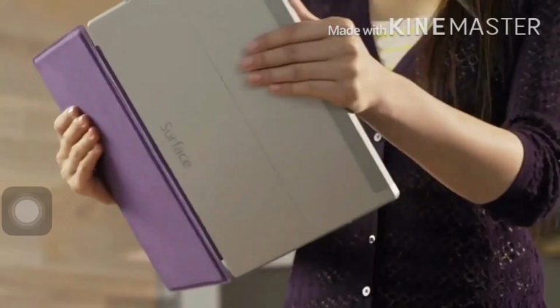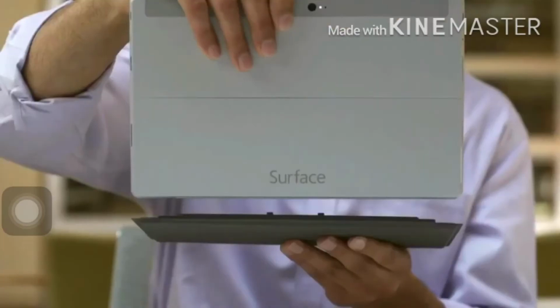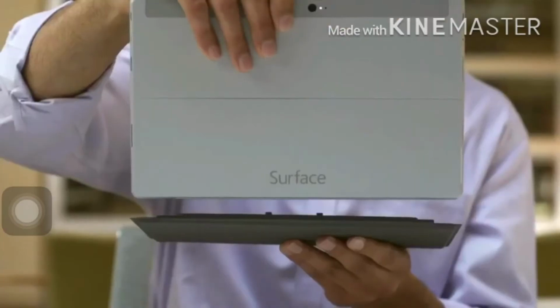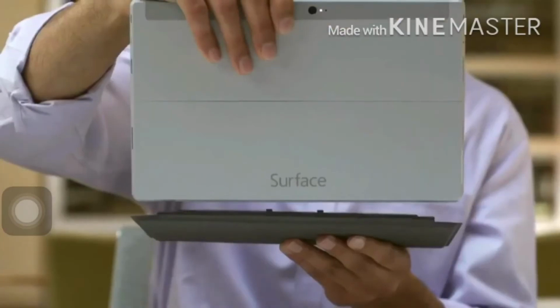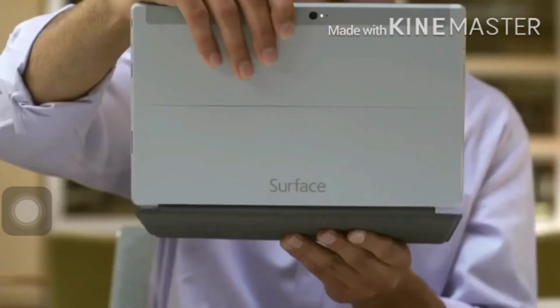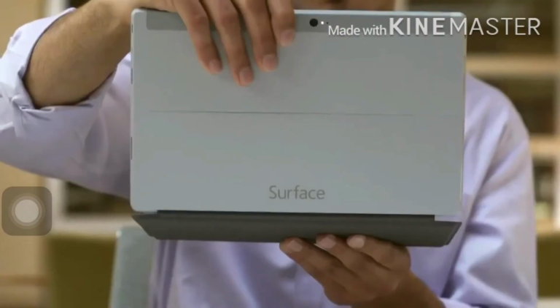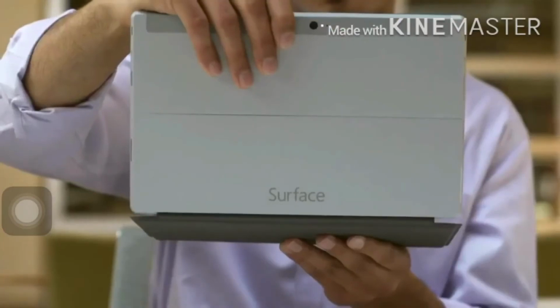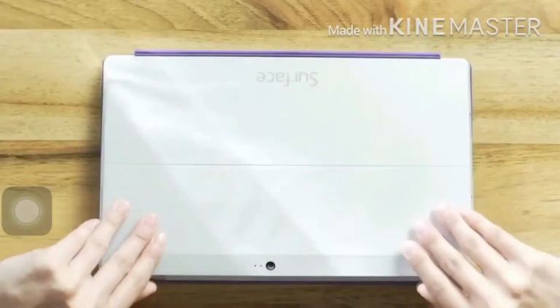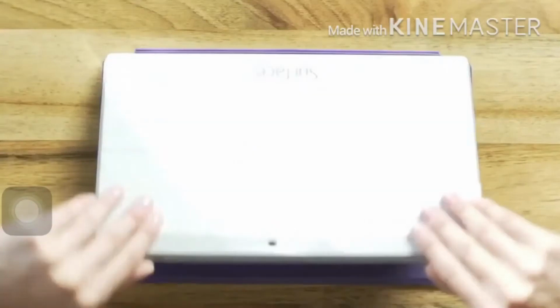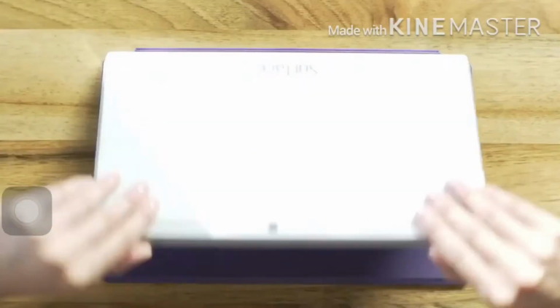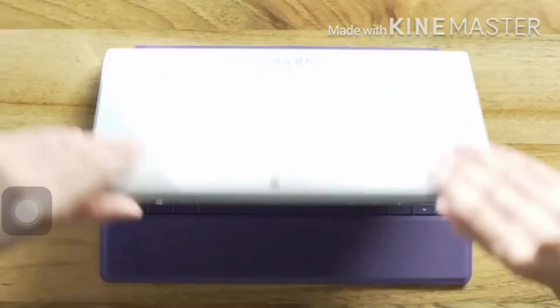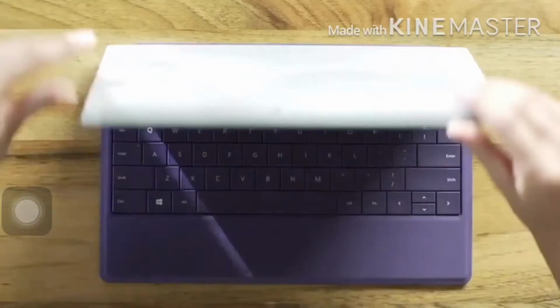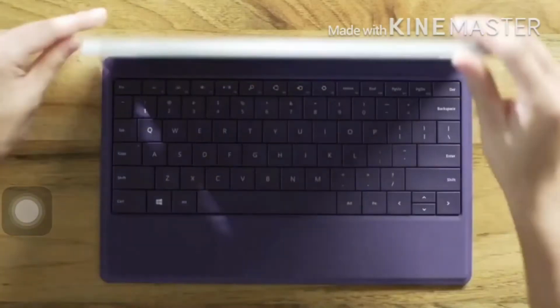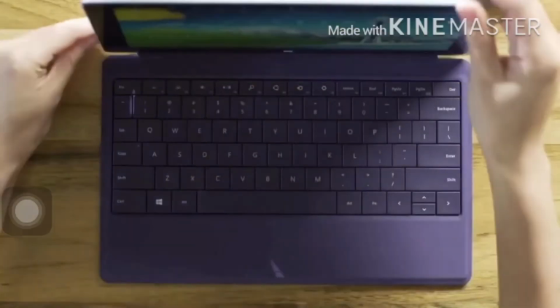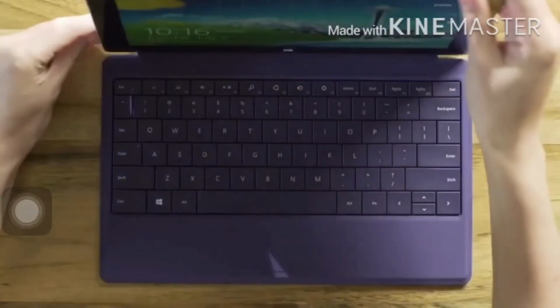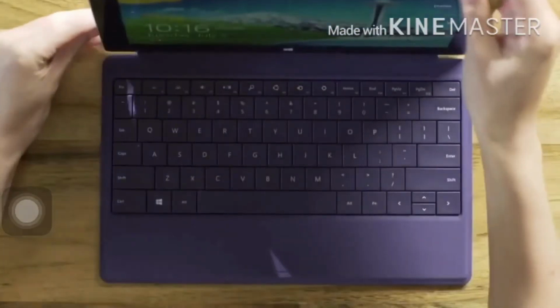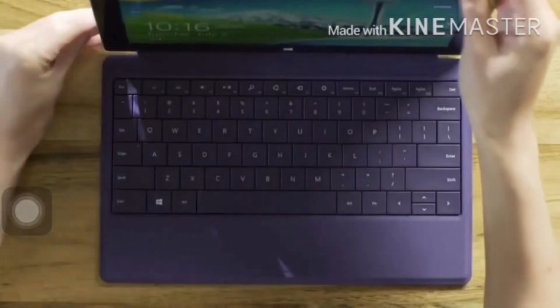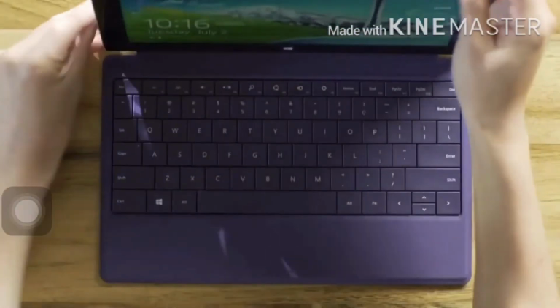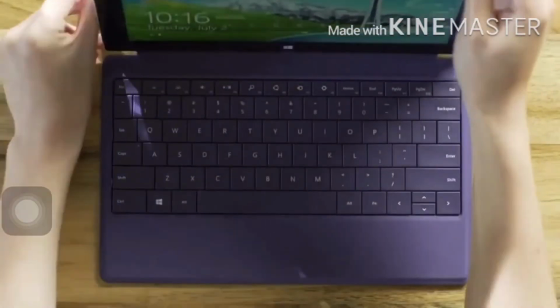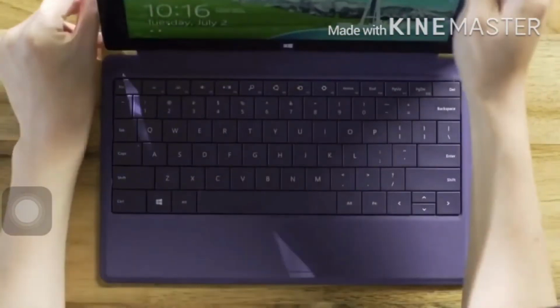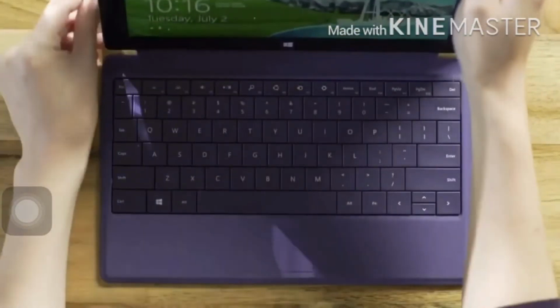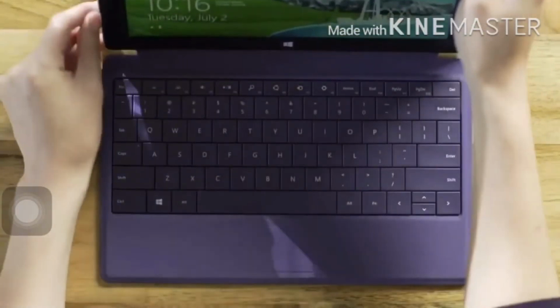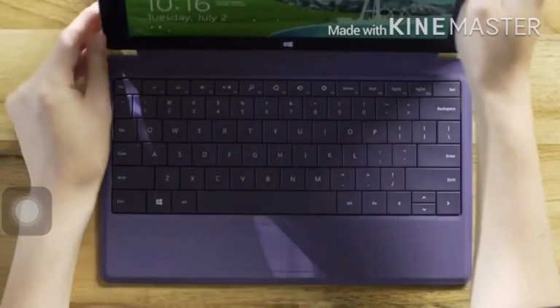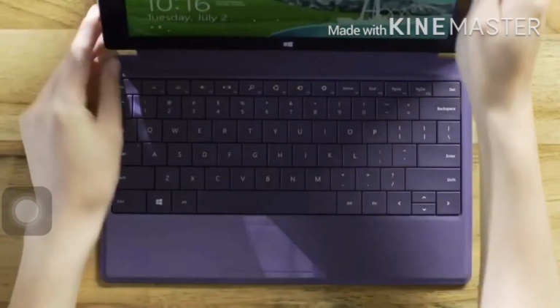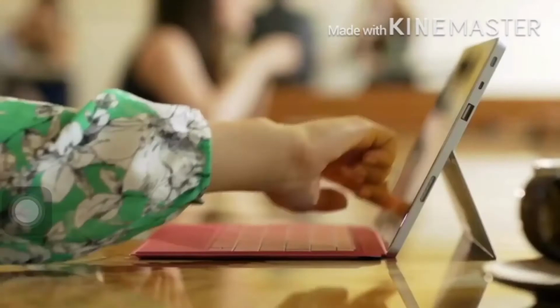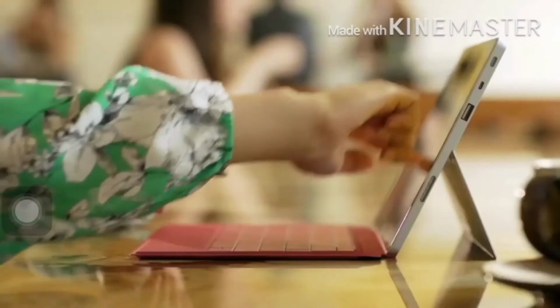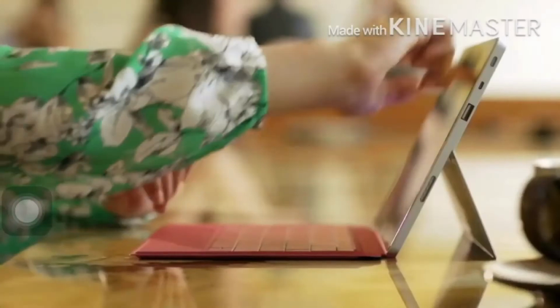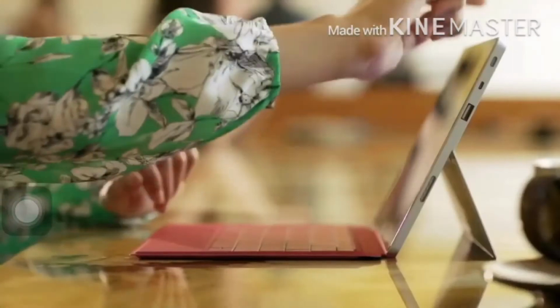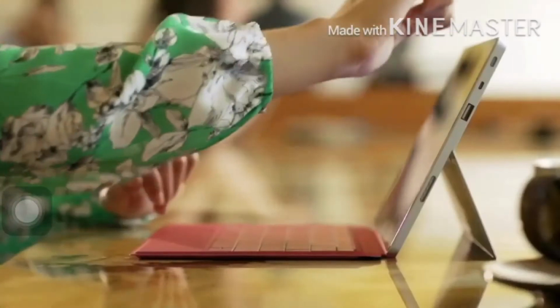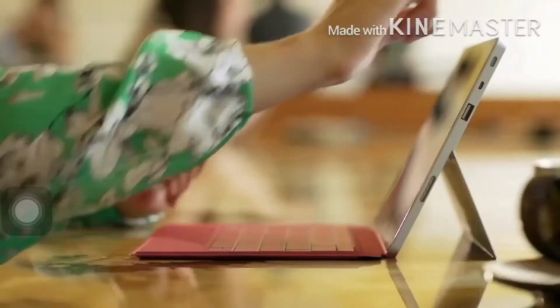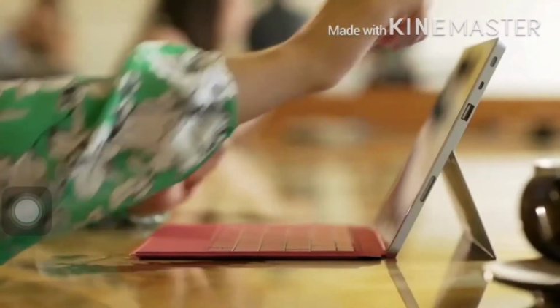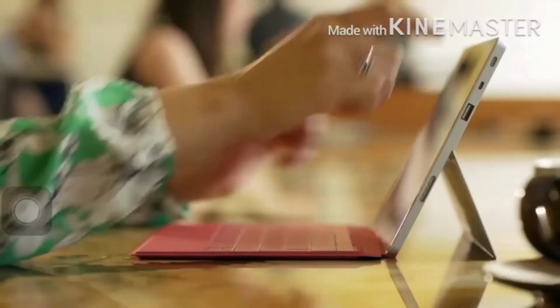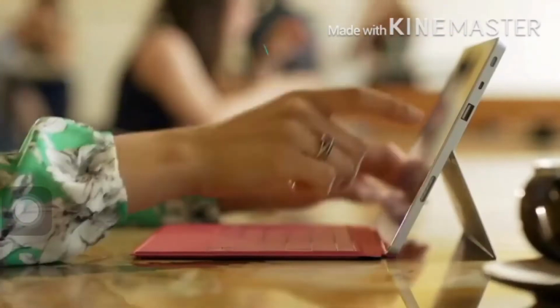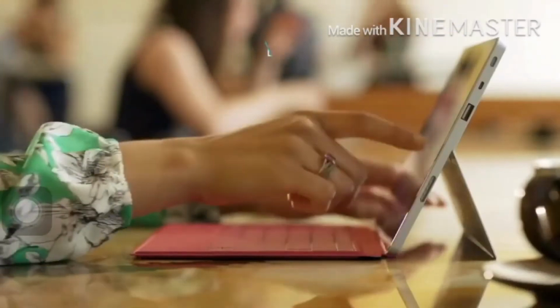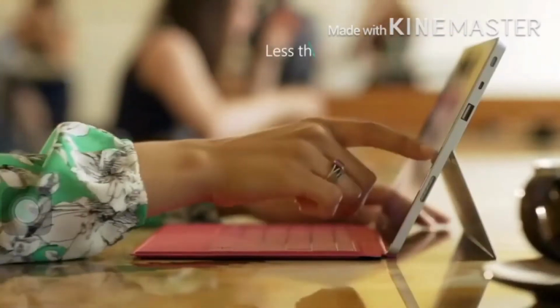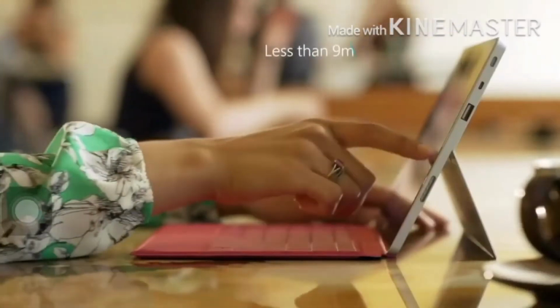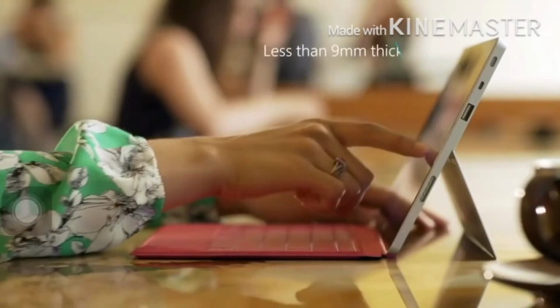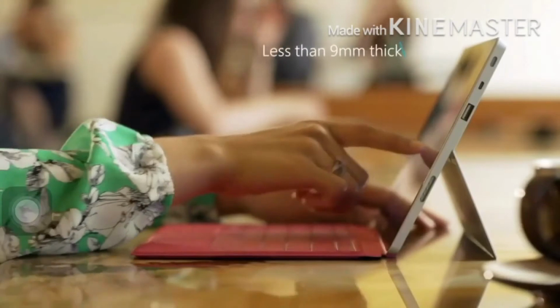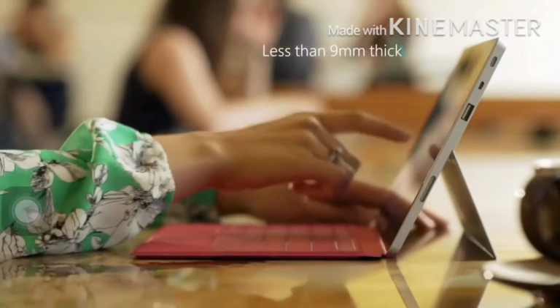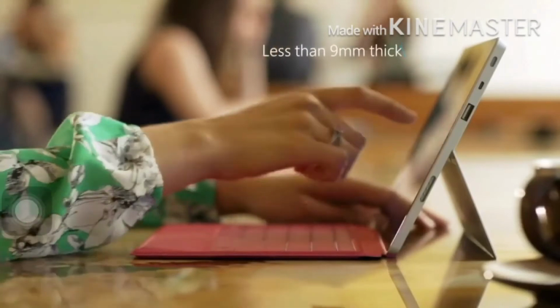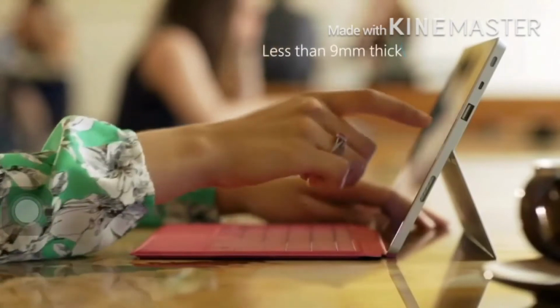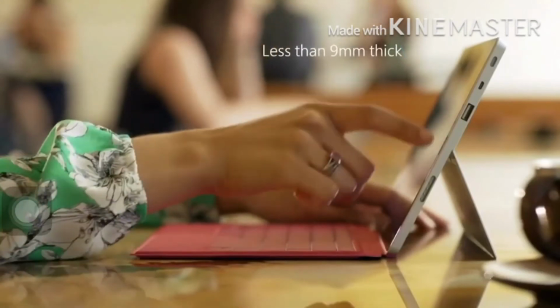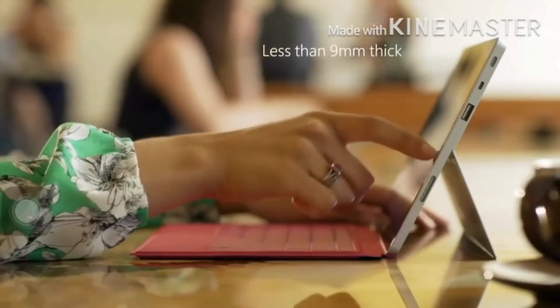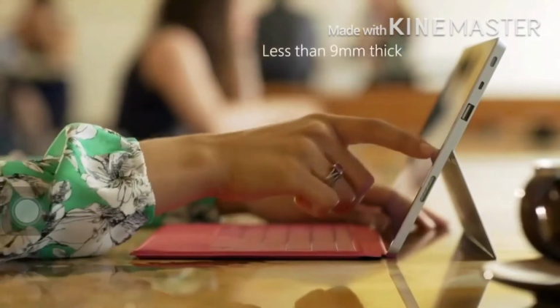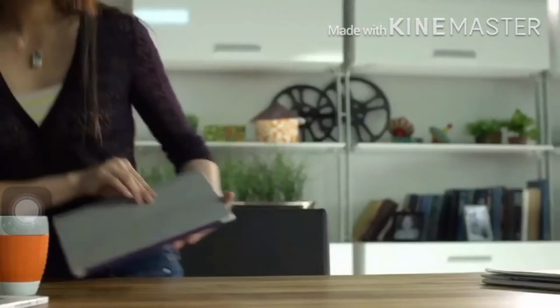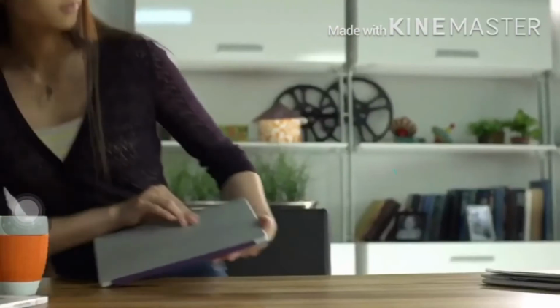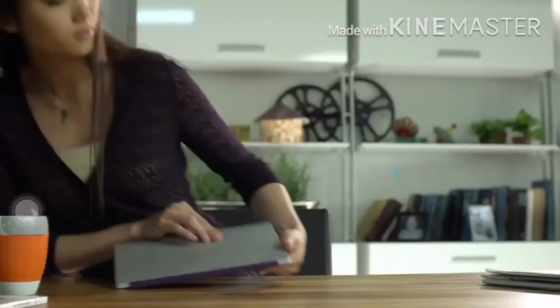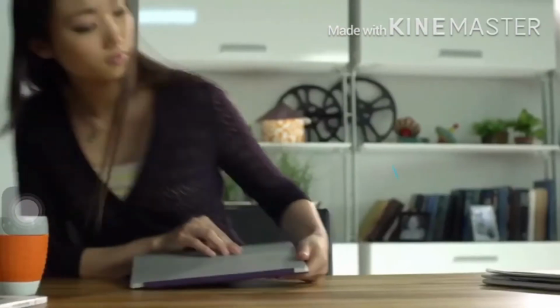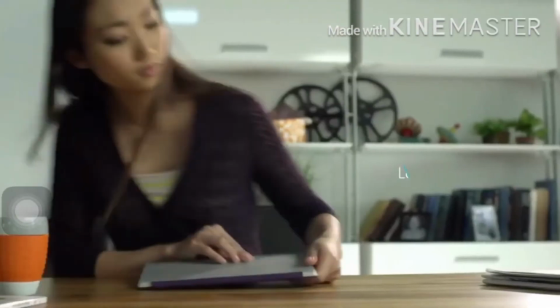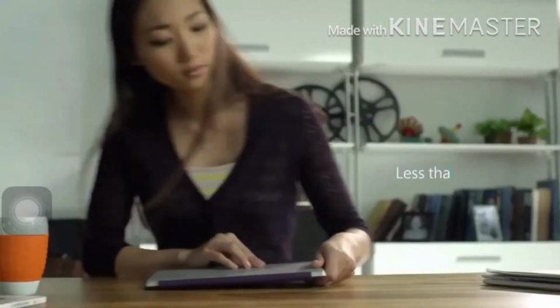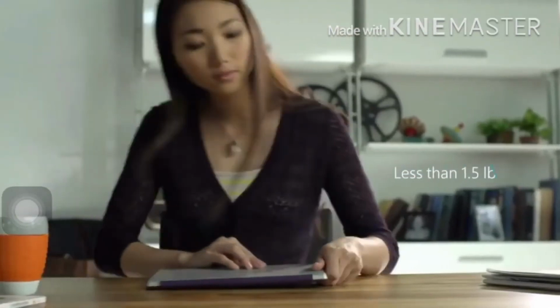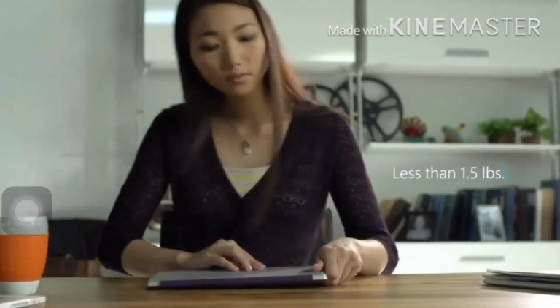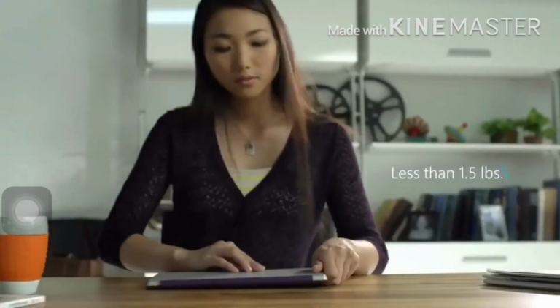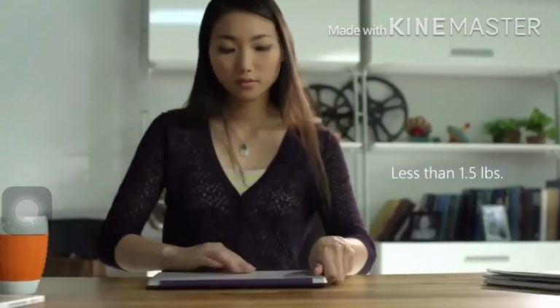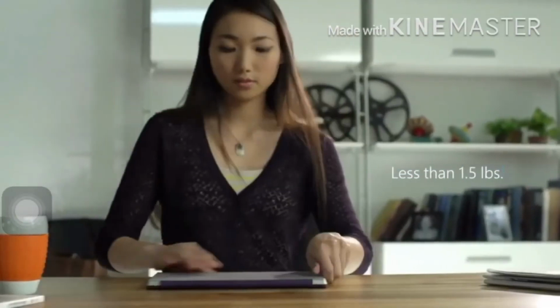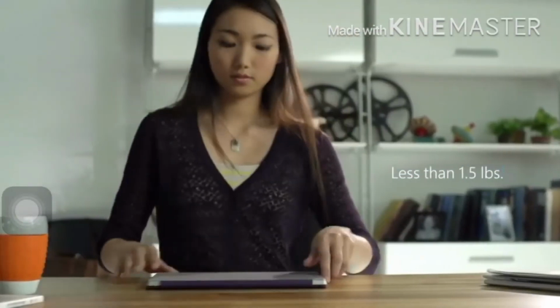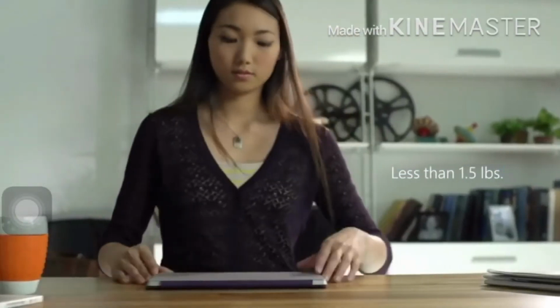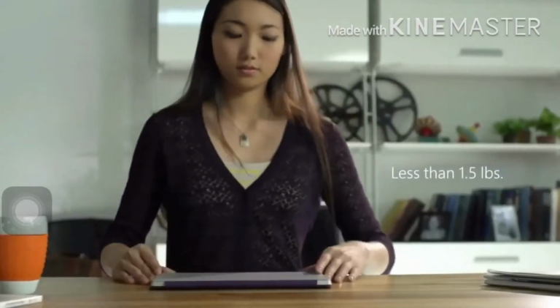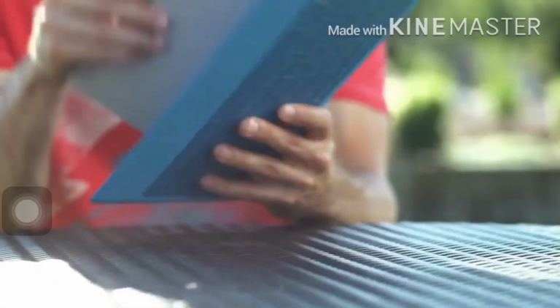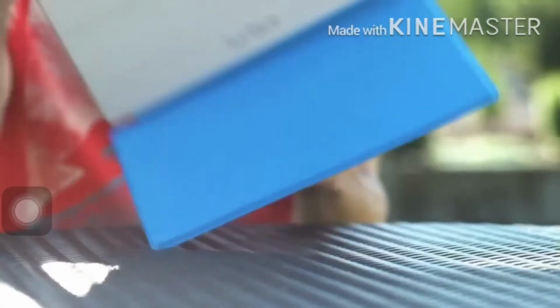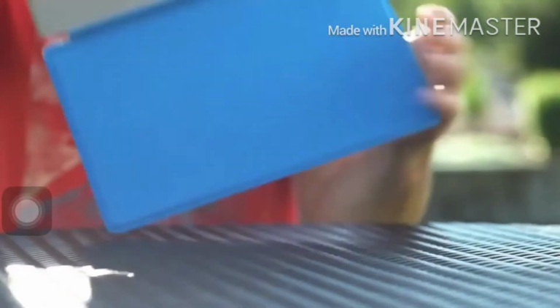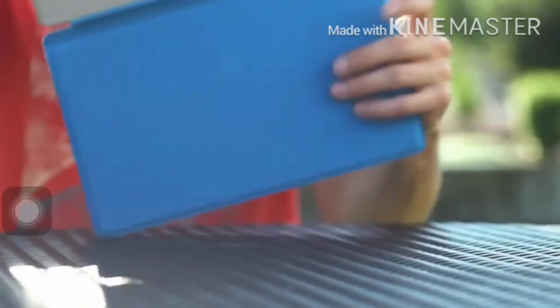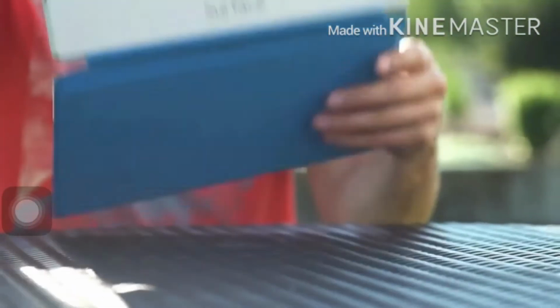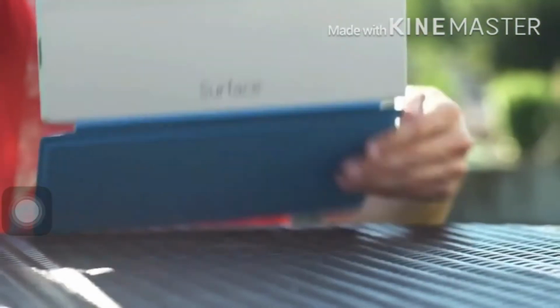Meet Surface 2. Surface 2 is now thinner, faster, lighter, and so much more than a tablet.